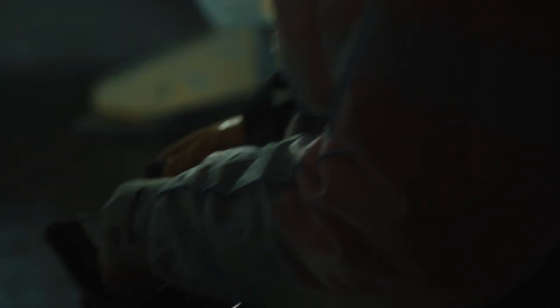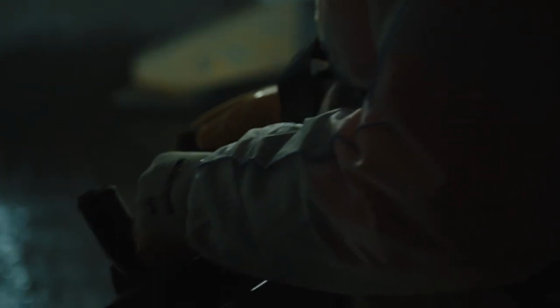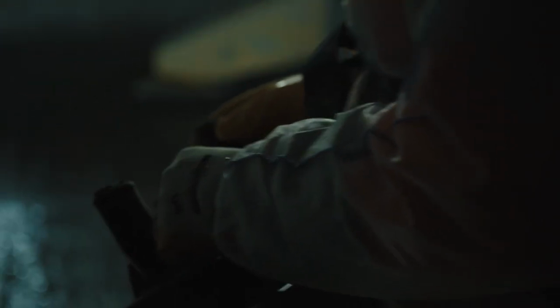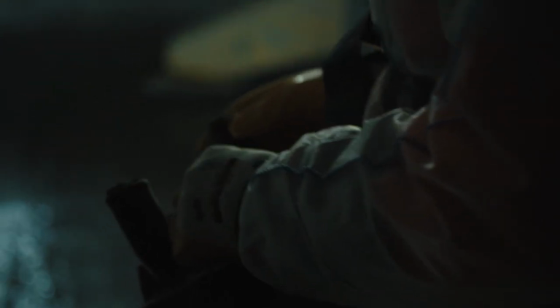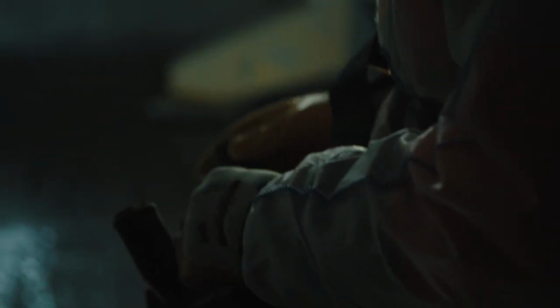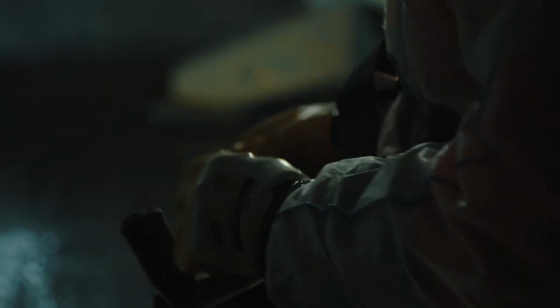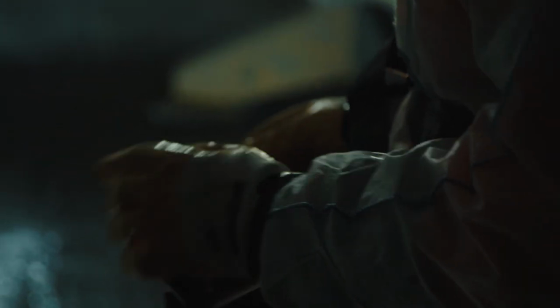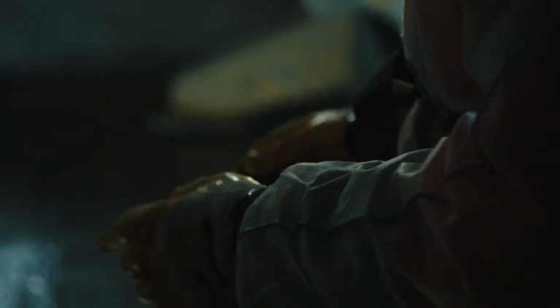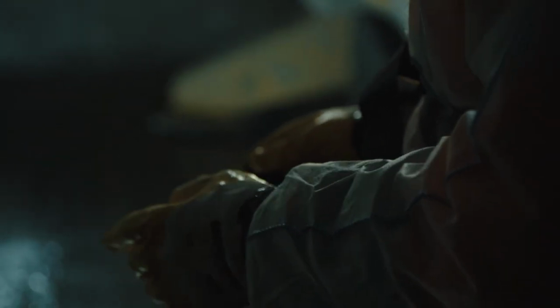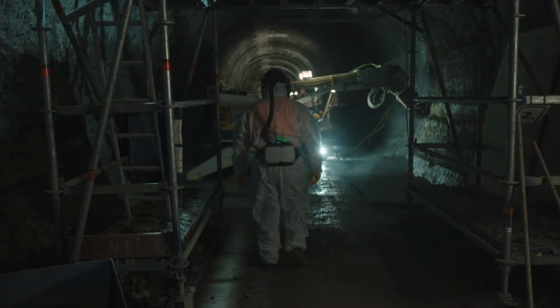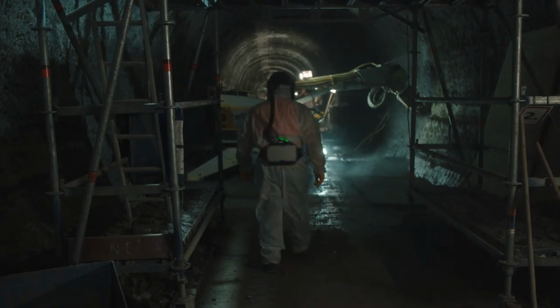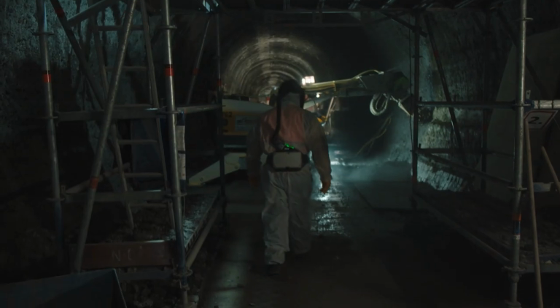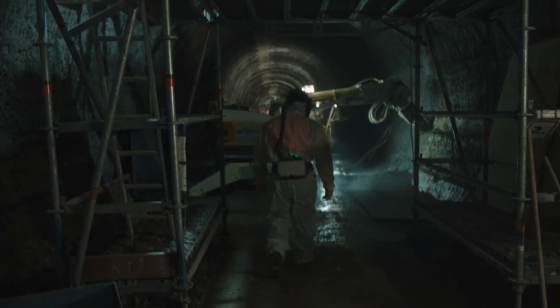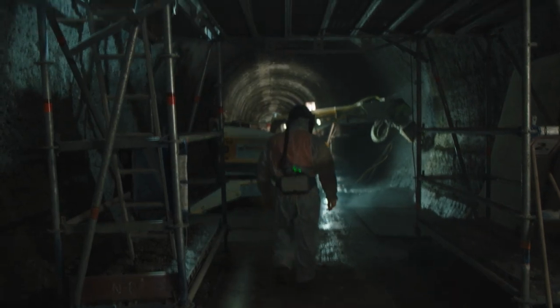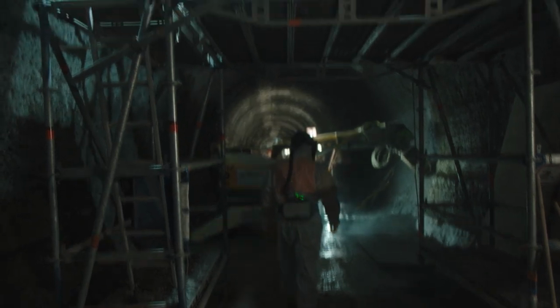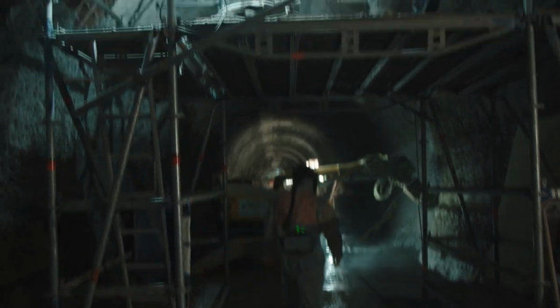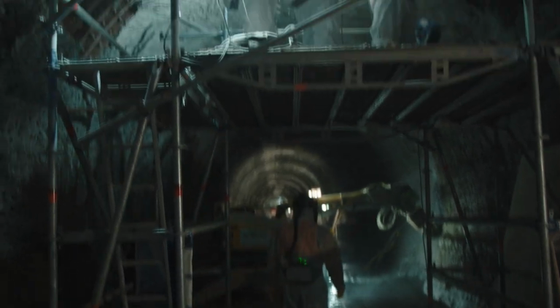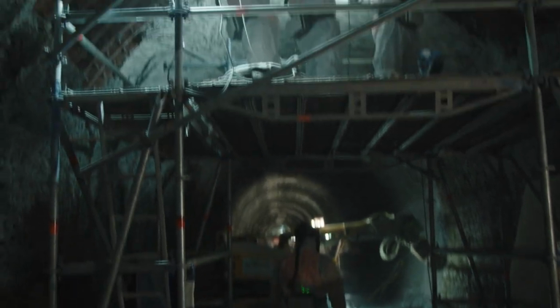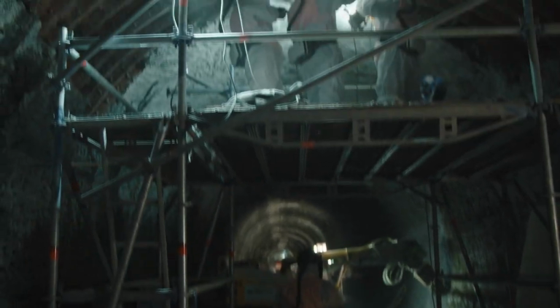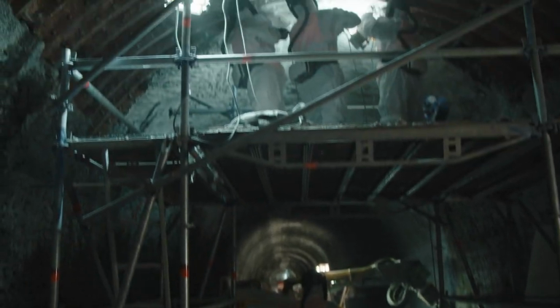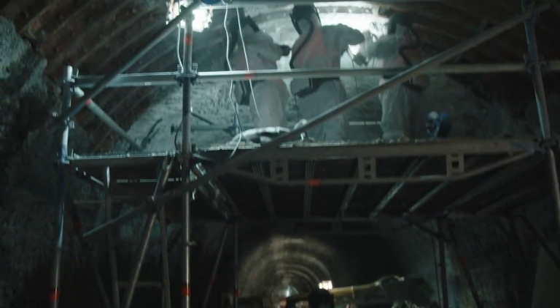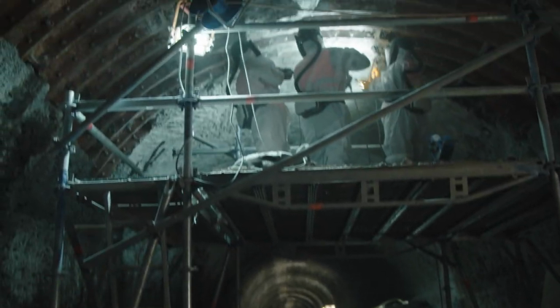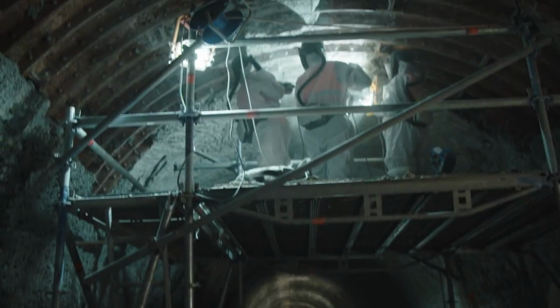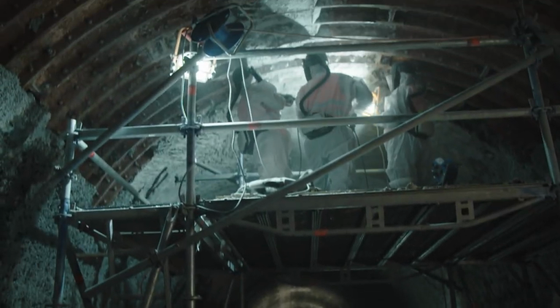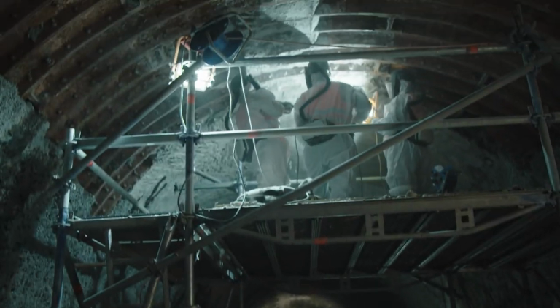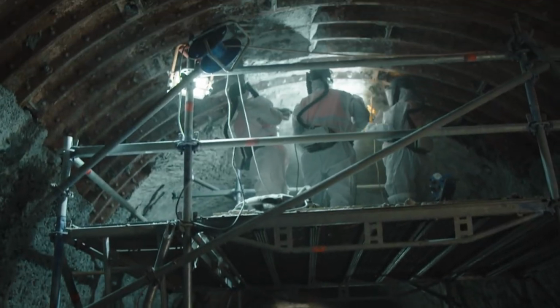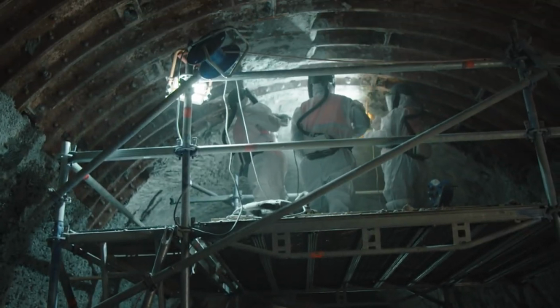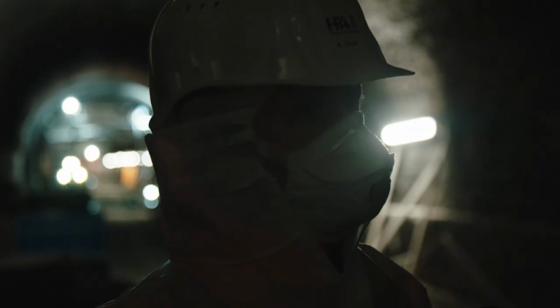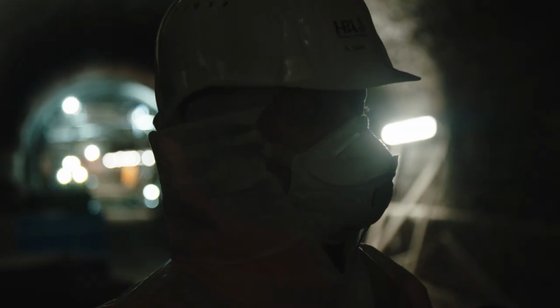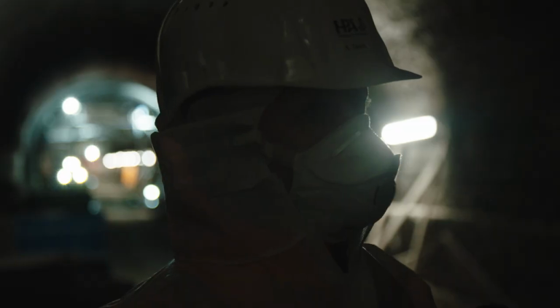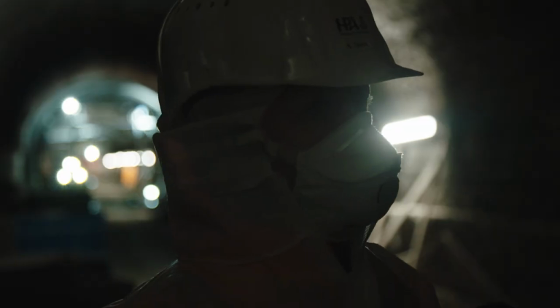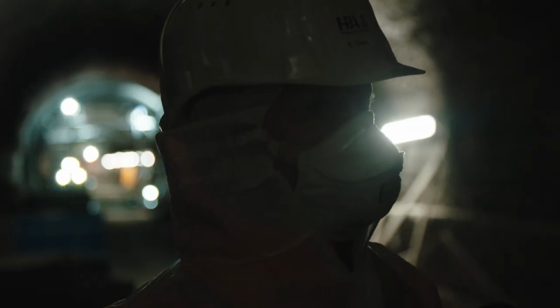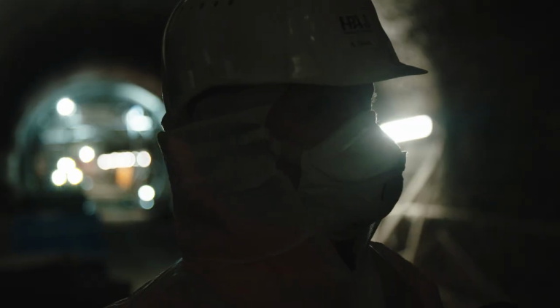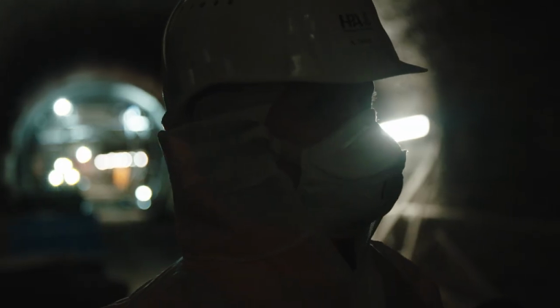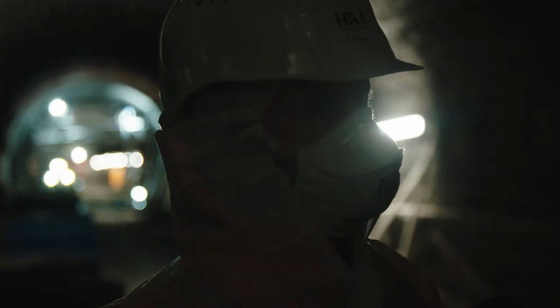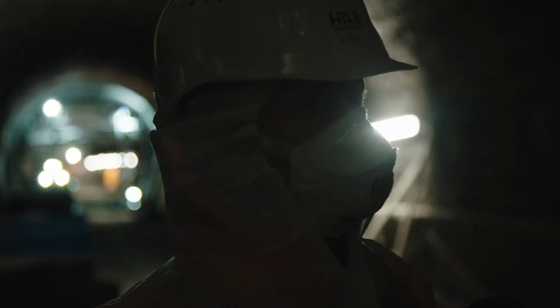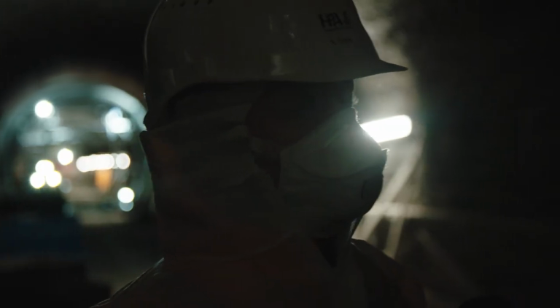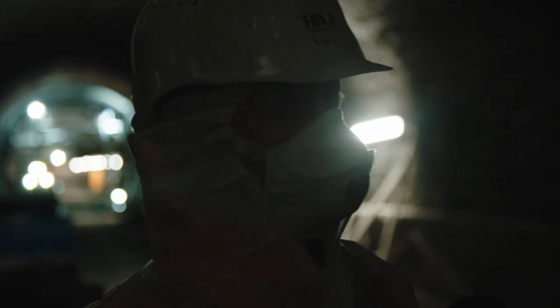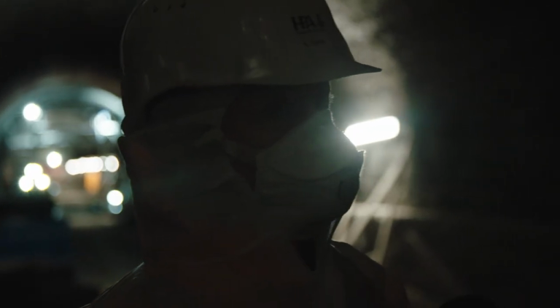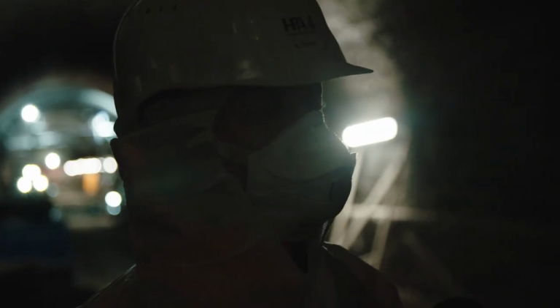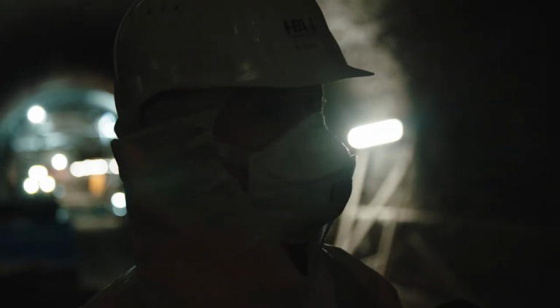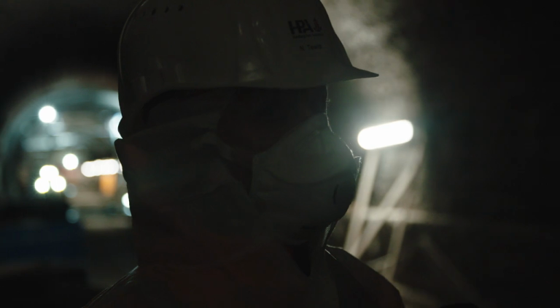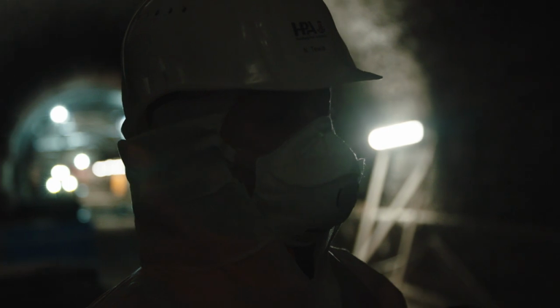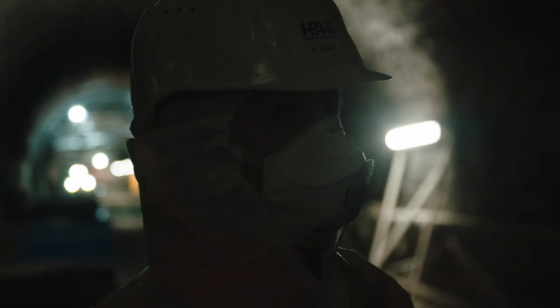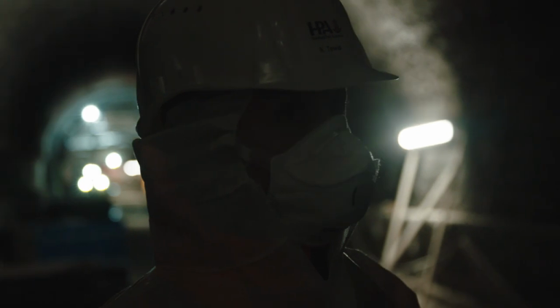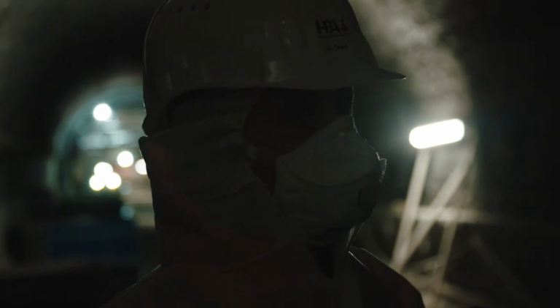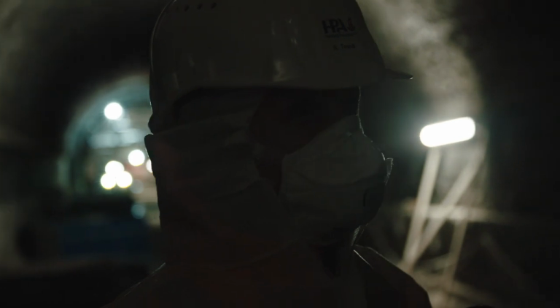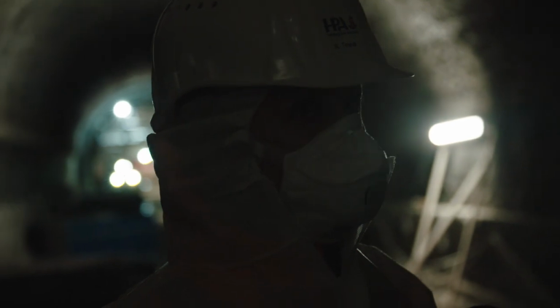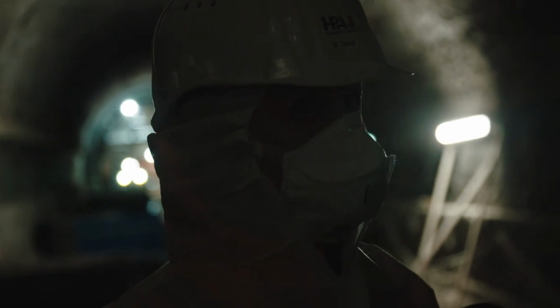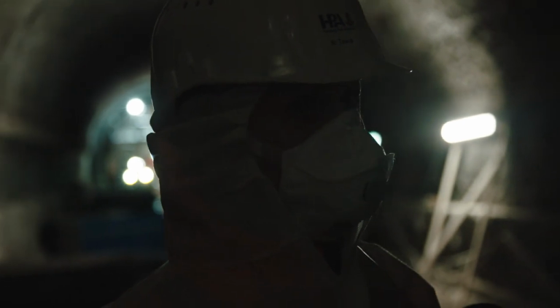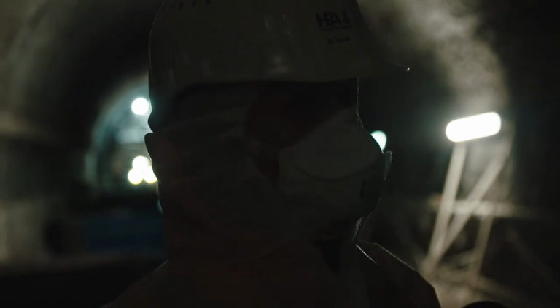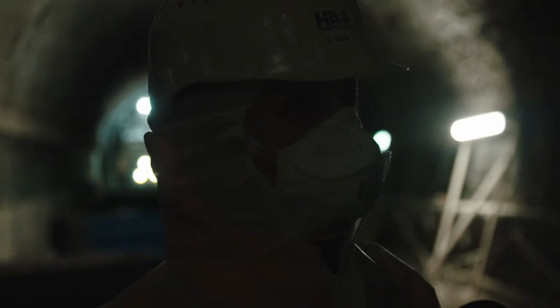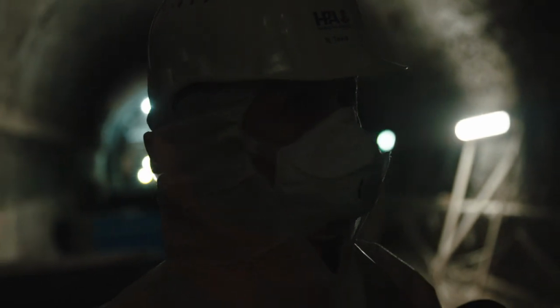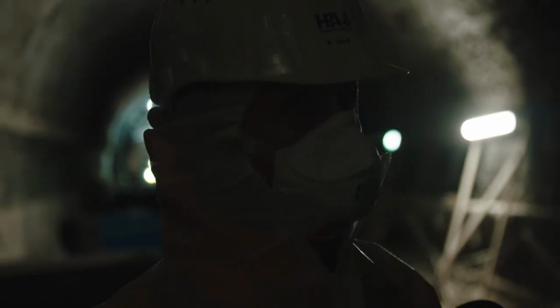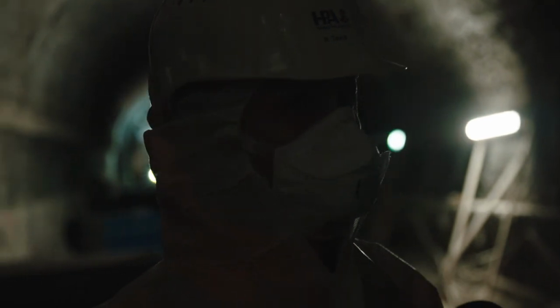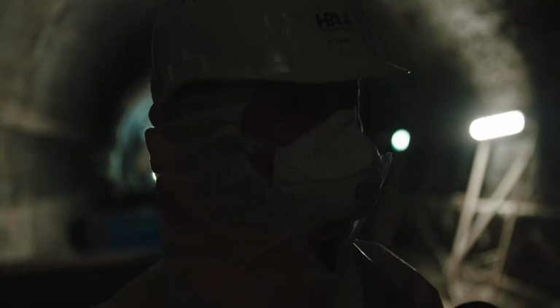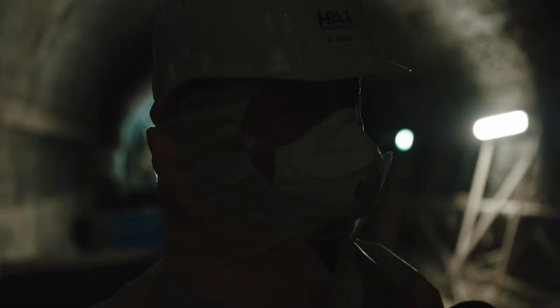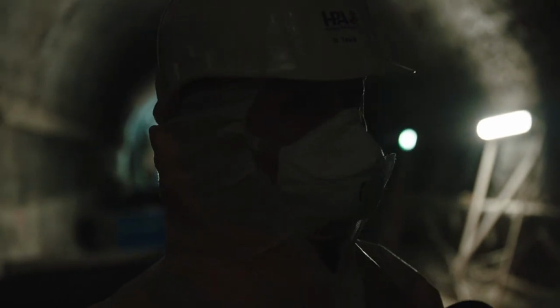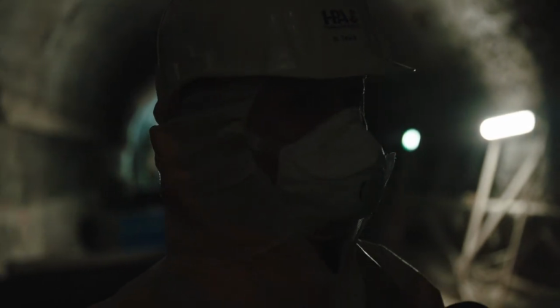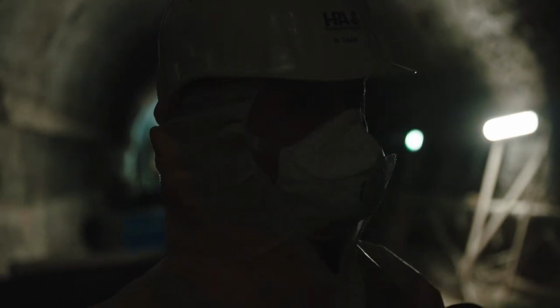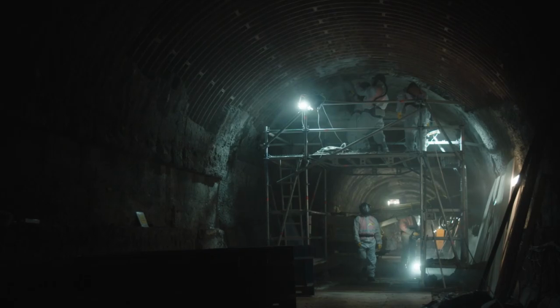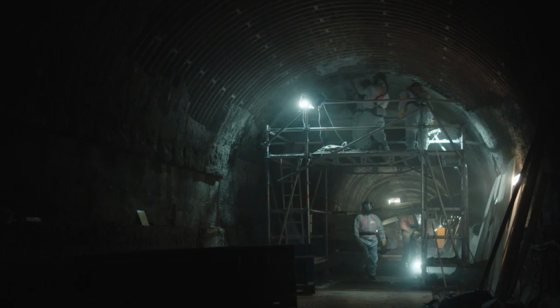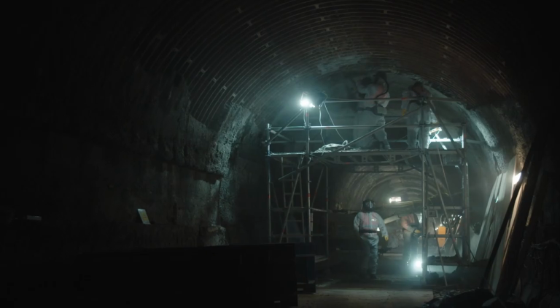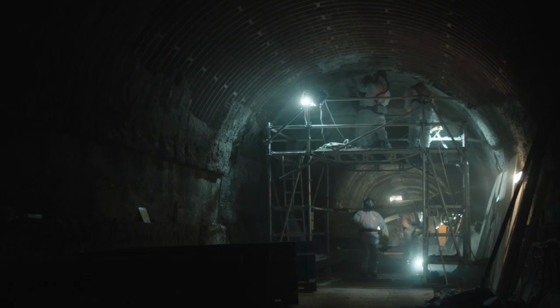It remains a special project, and our team spirit is special too, because we see it as a symbol of Hamburg. It makes me proud to work here.